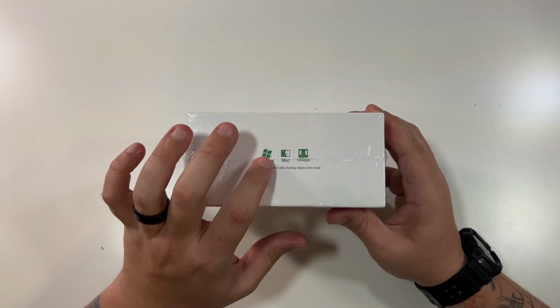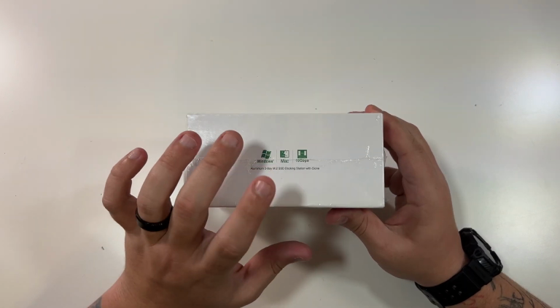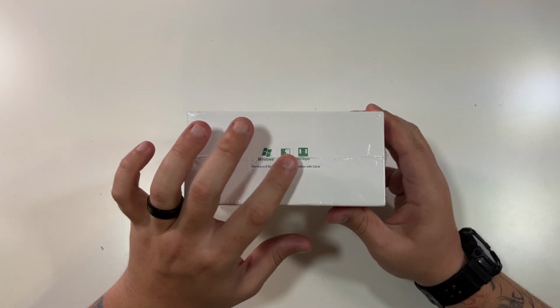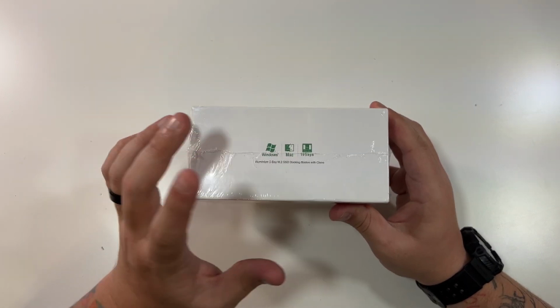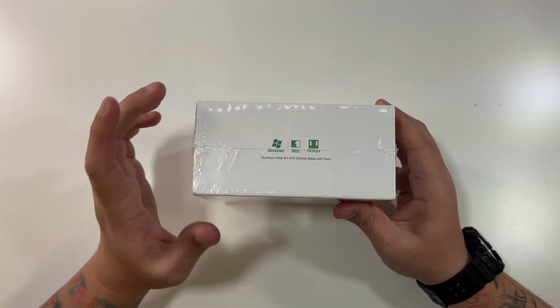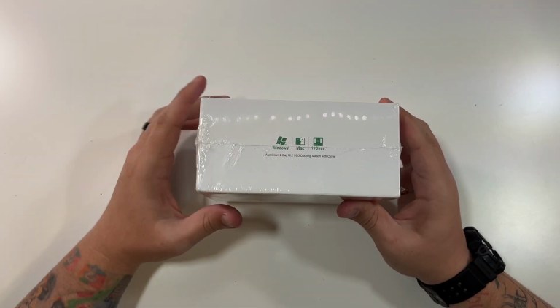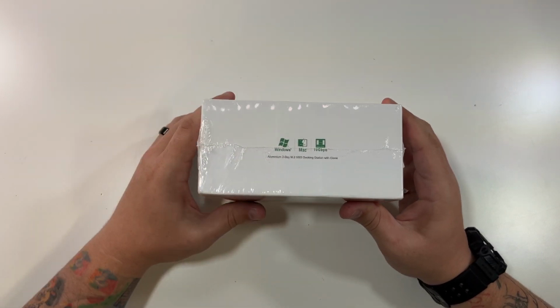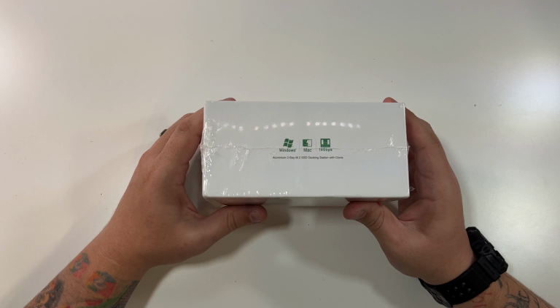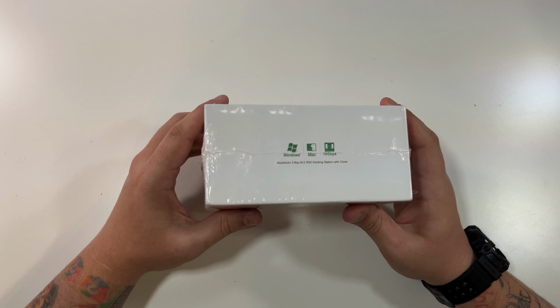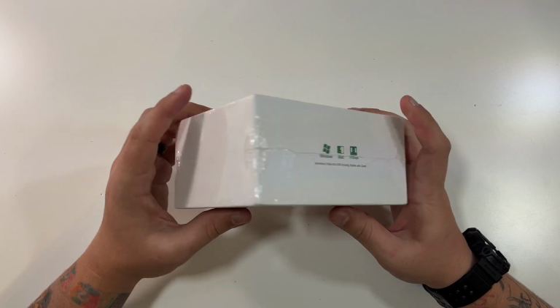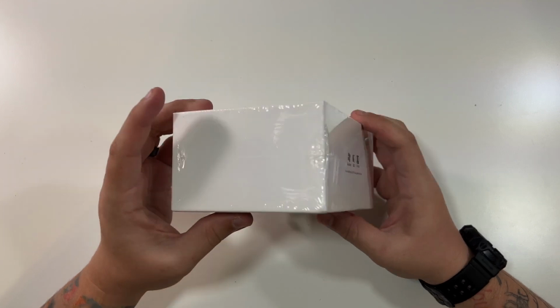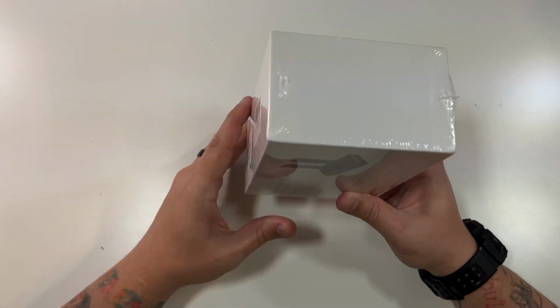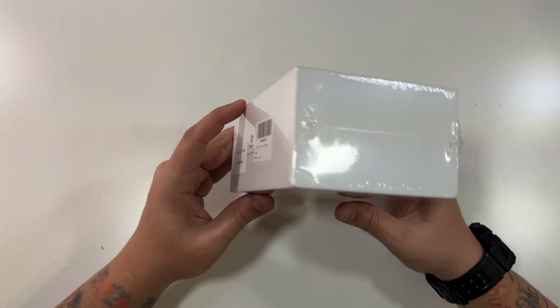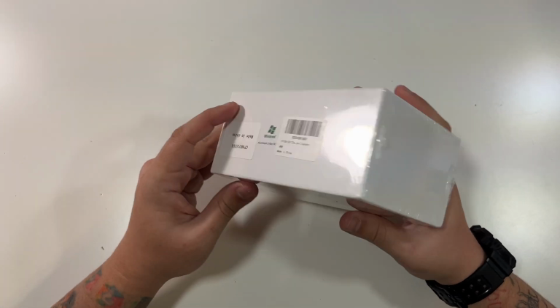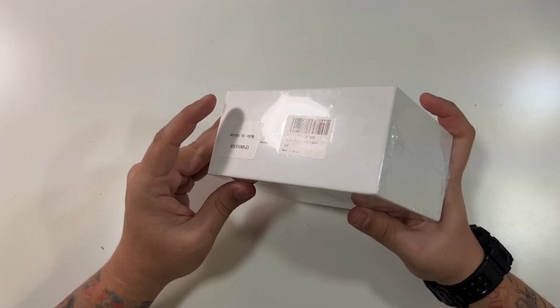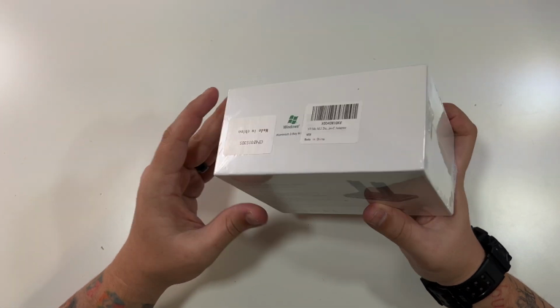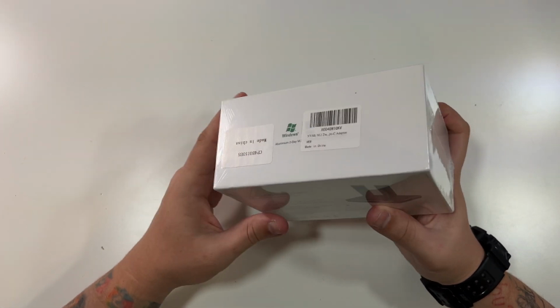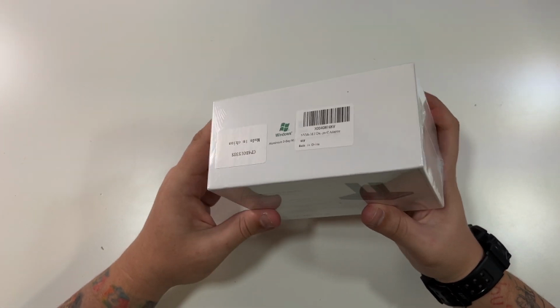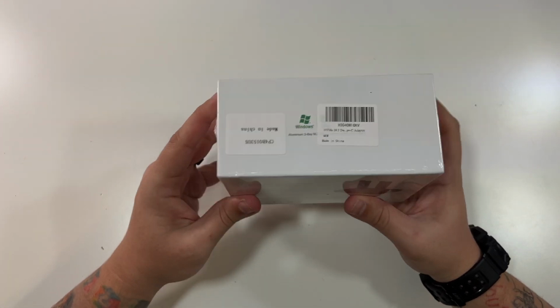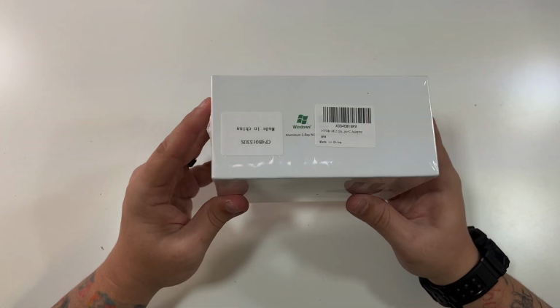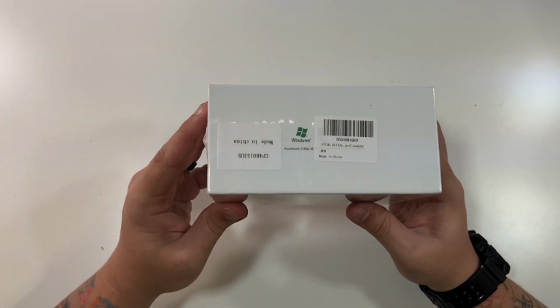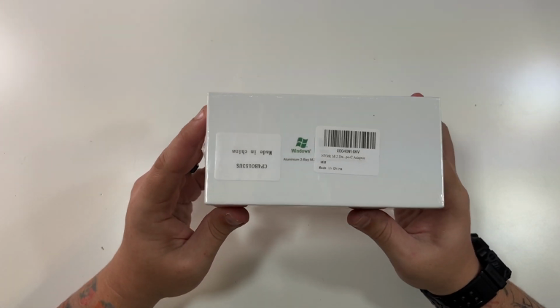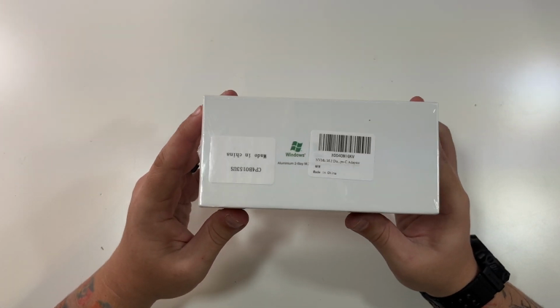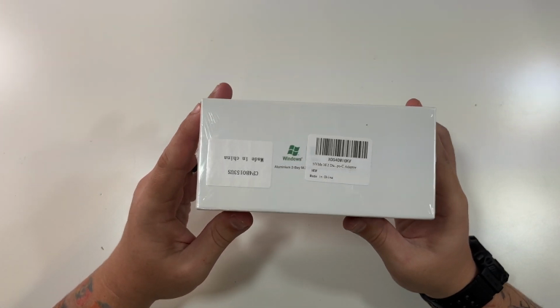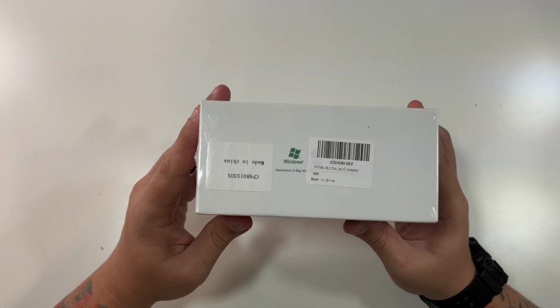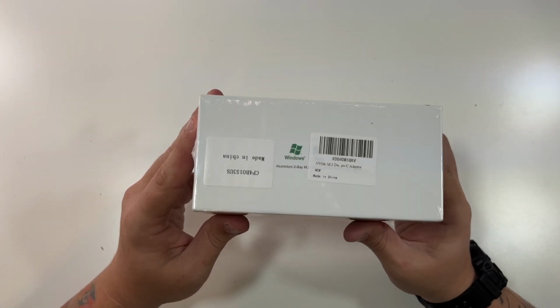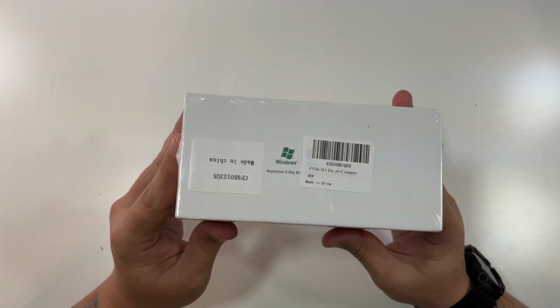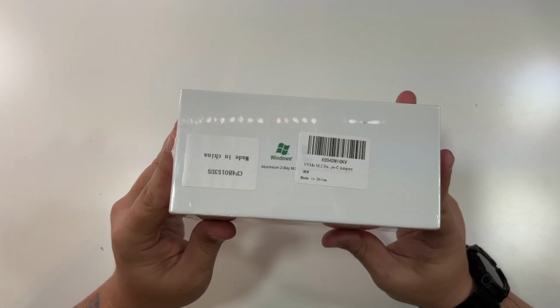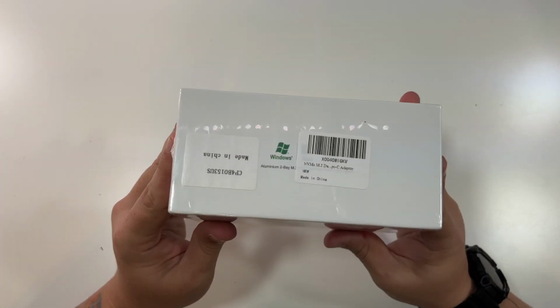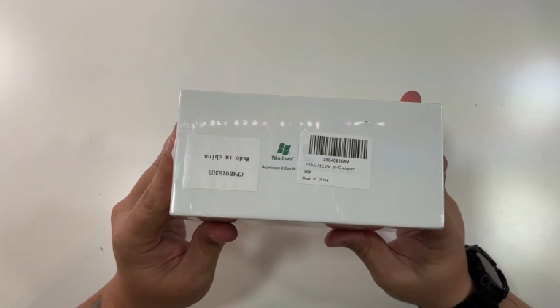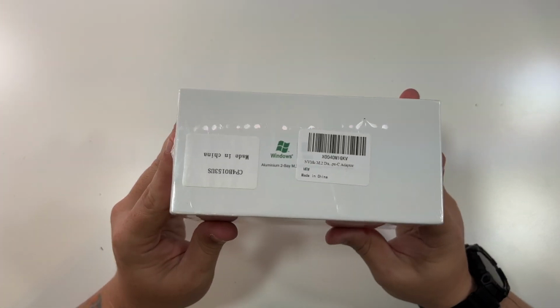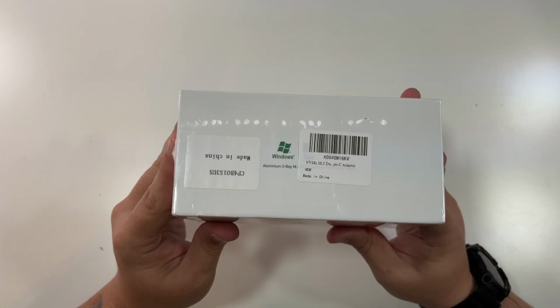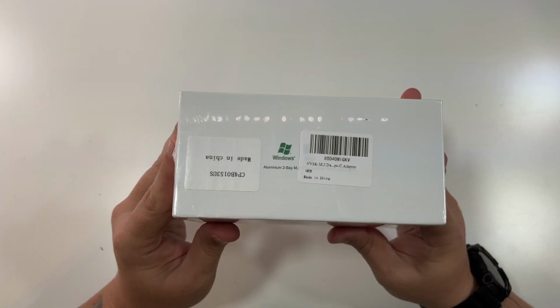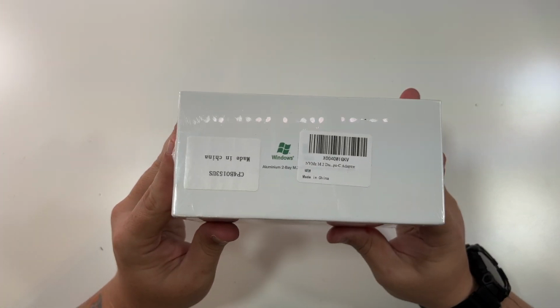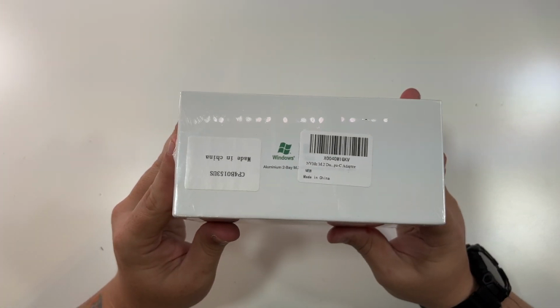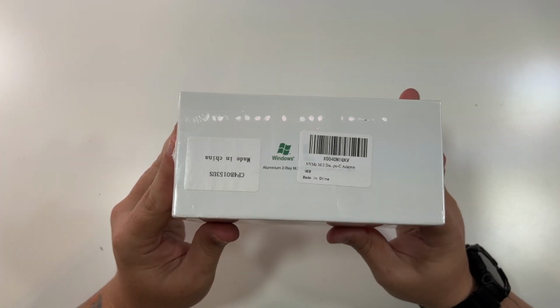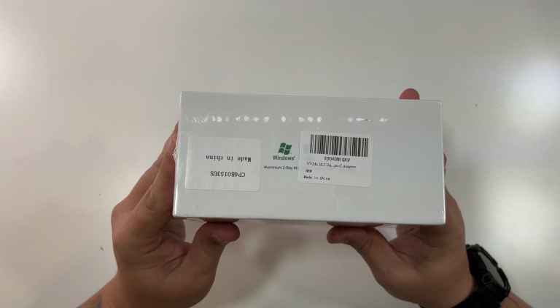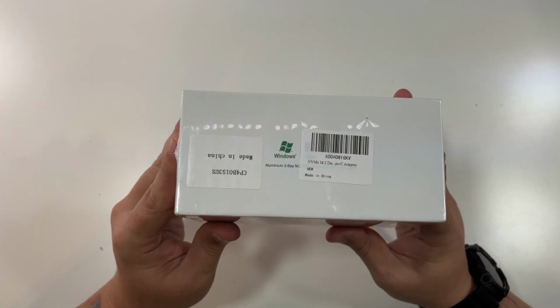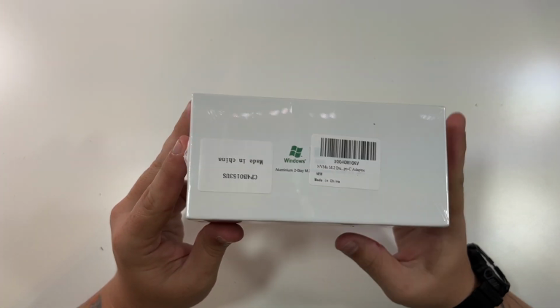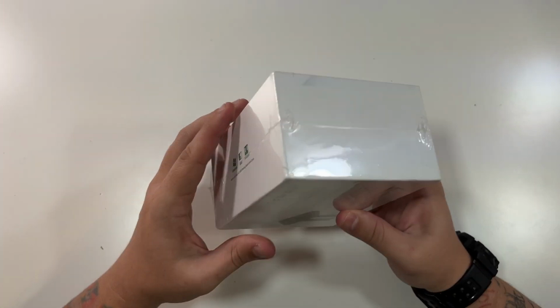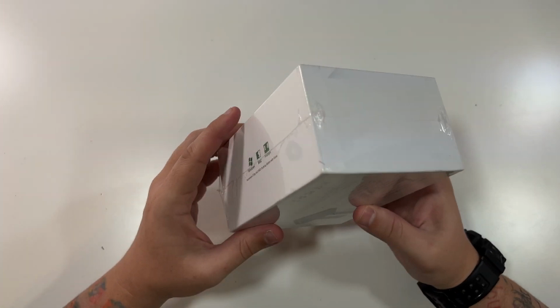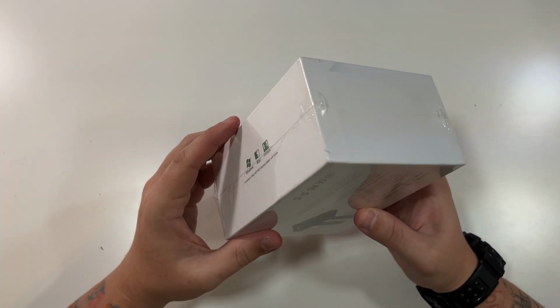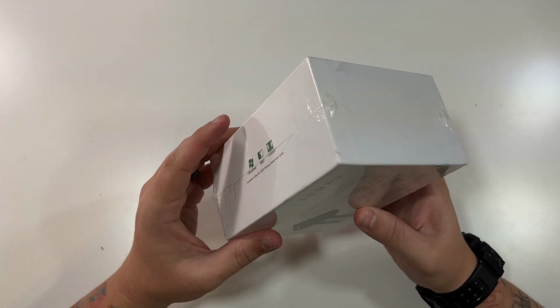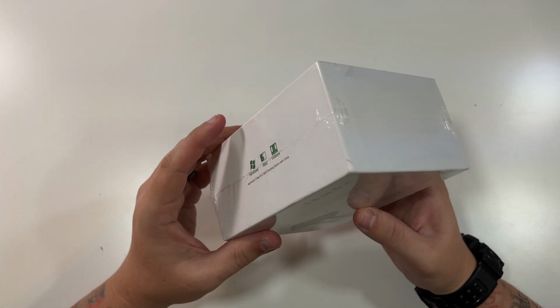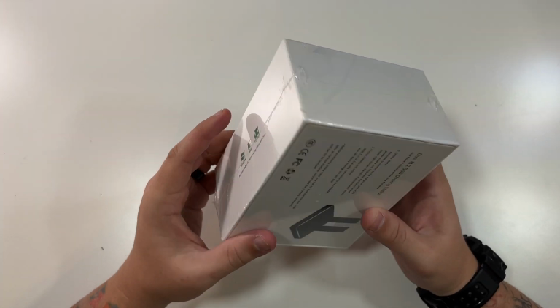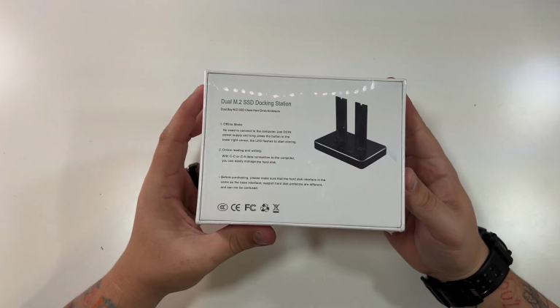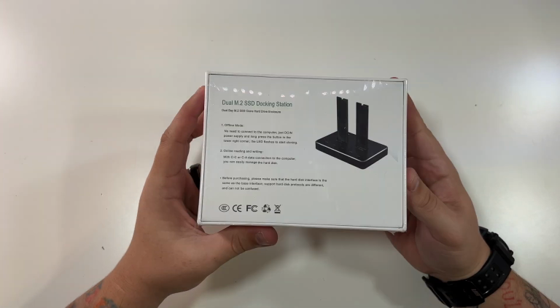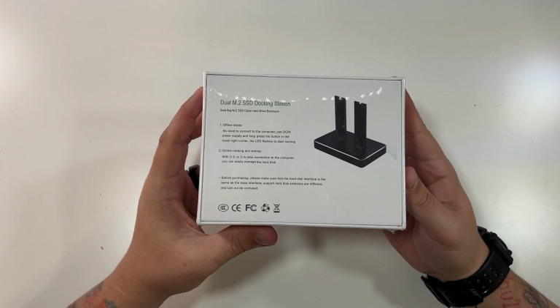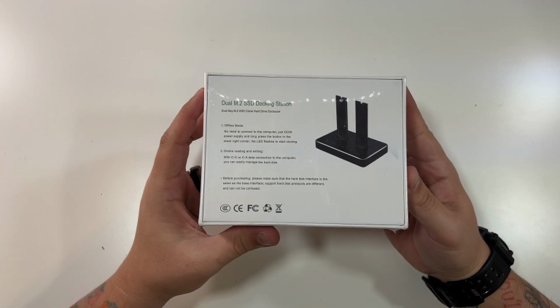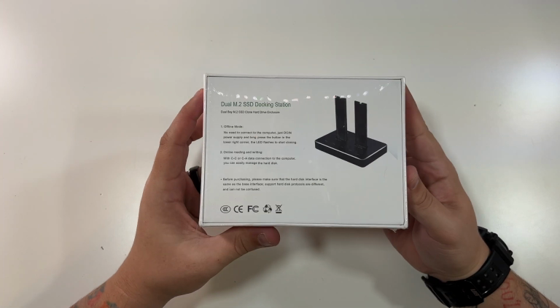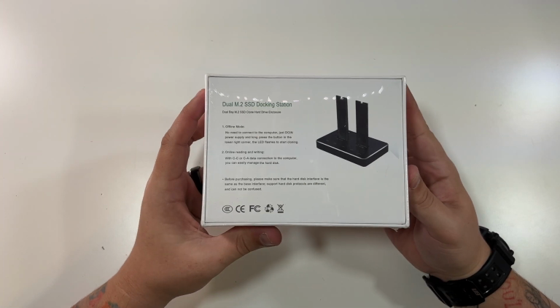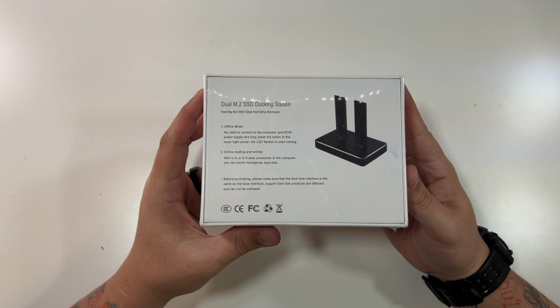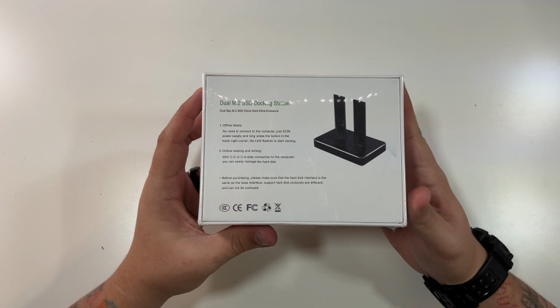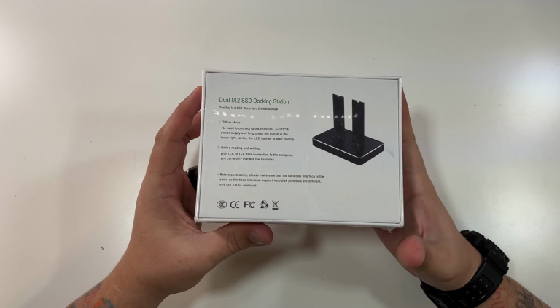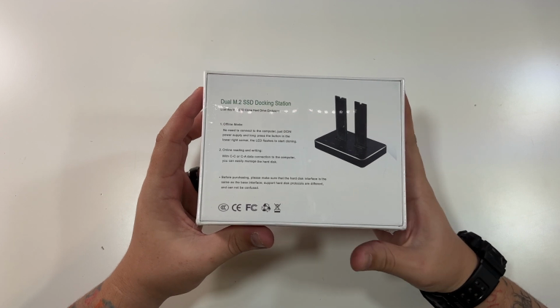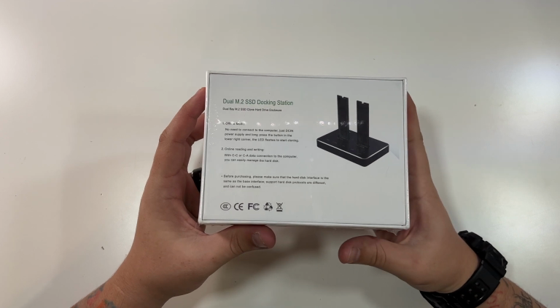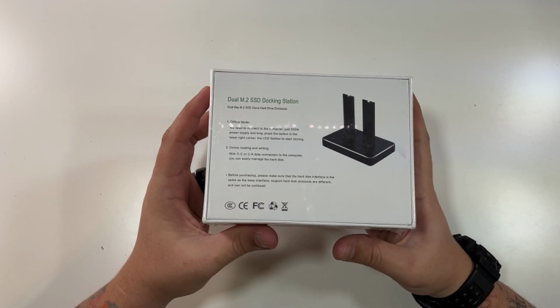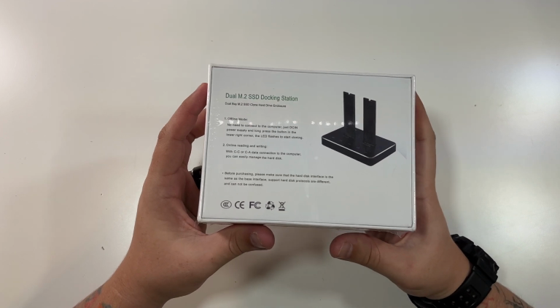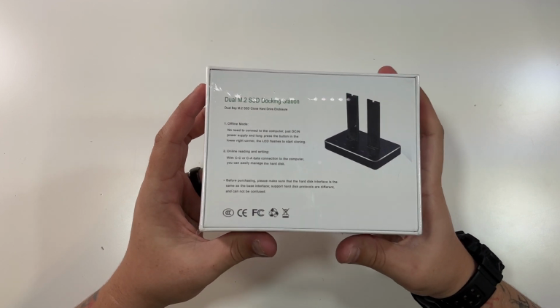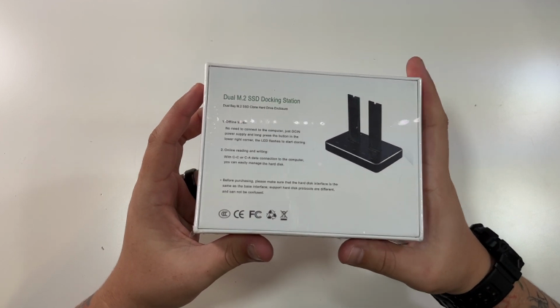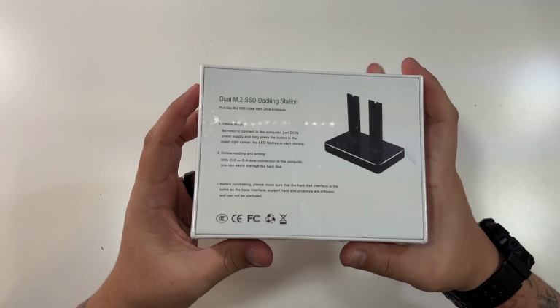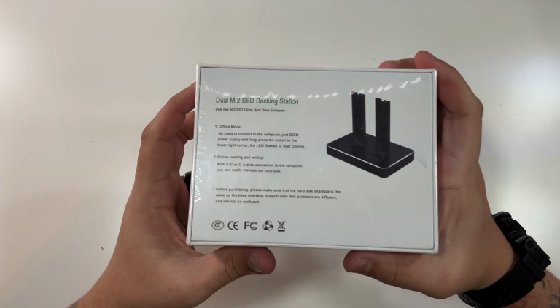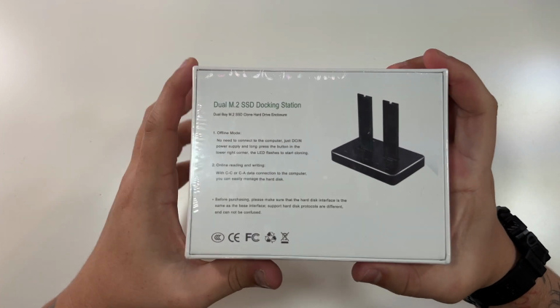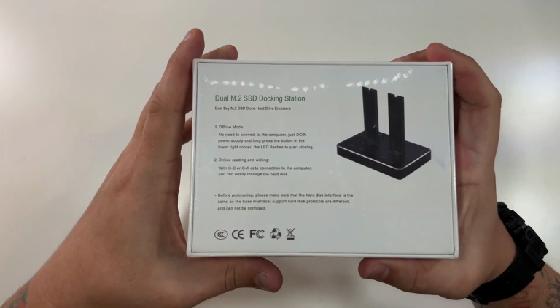Works with Windows and Mac. Nothing on that side, just their little sticker there. Nothing there. And the back just mentions some of the modes.